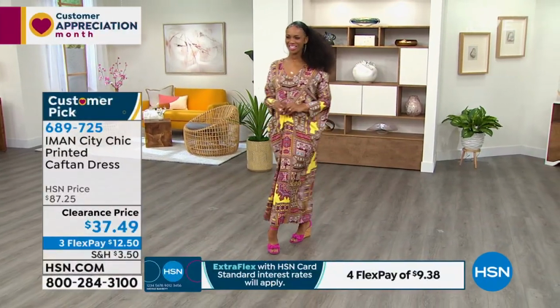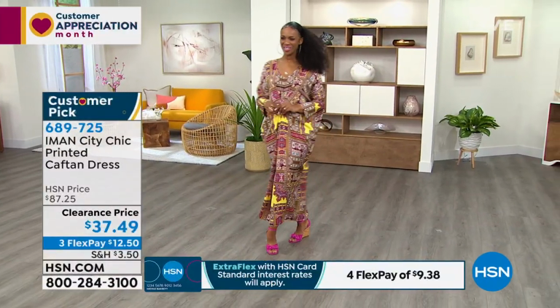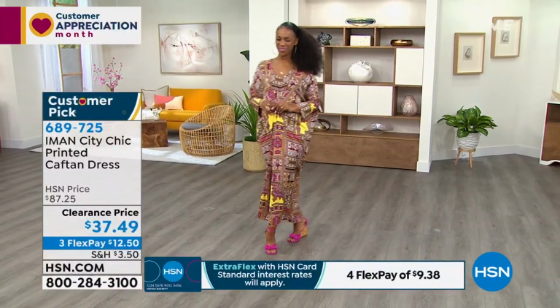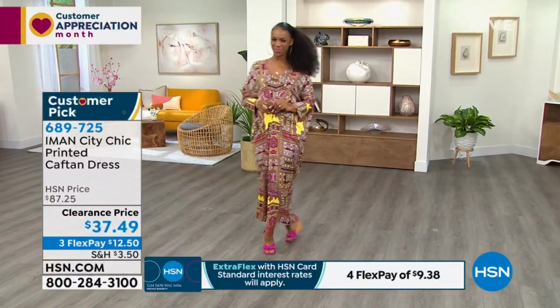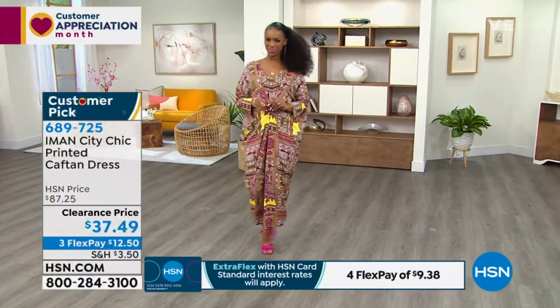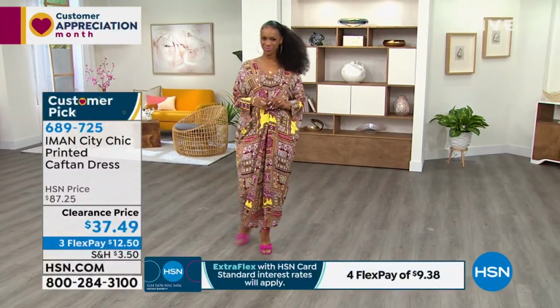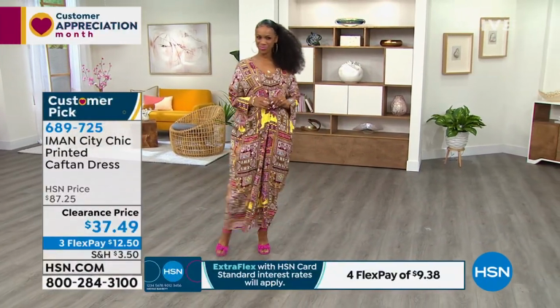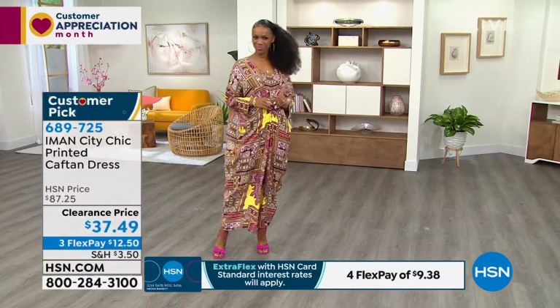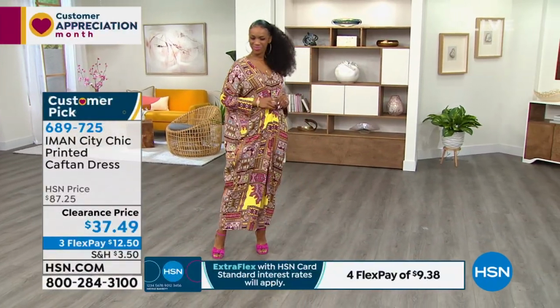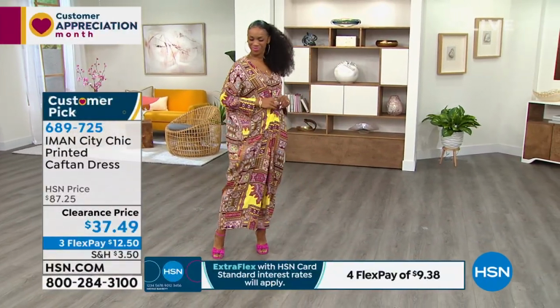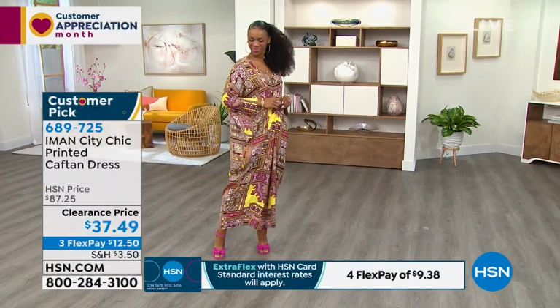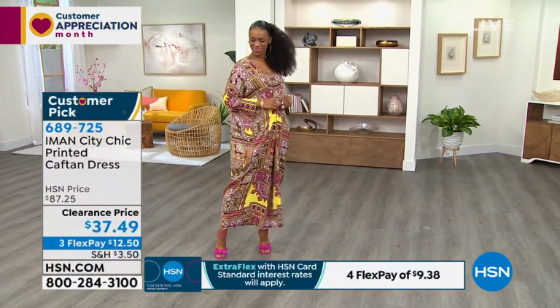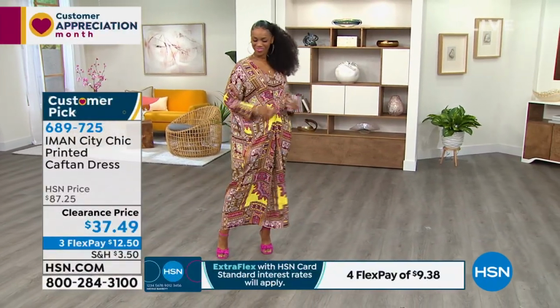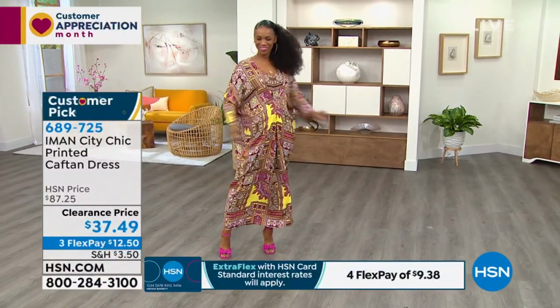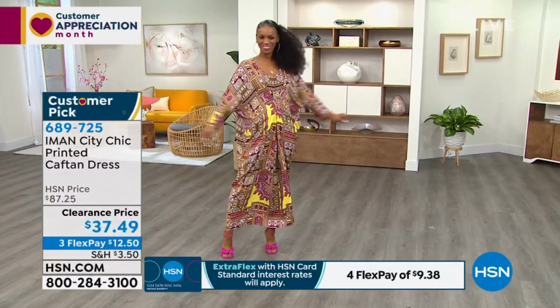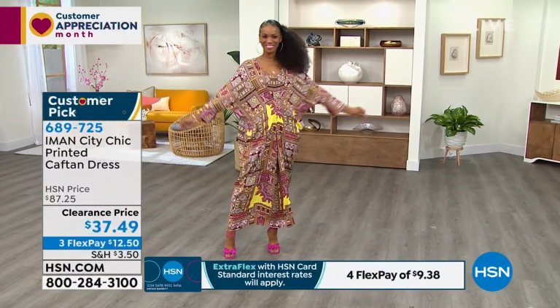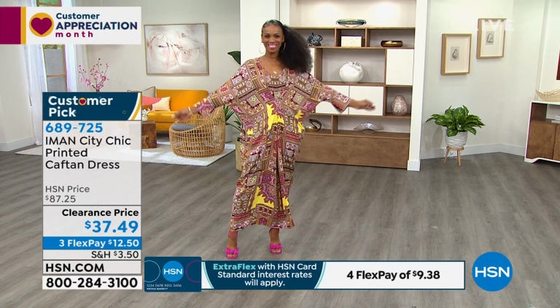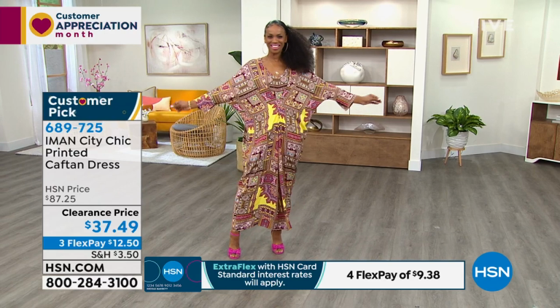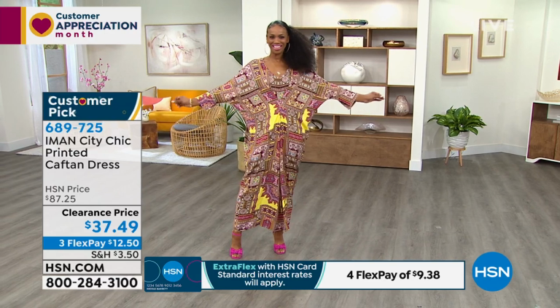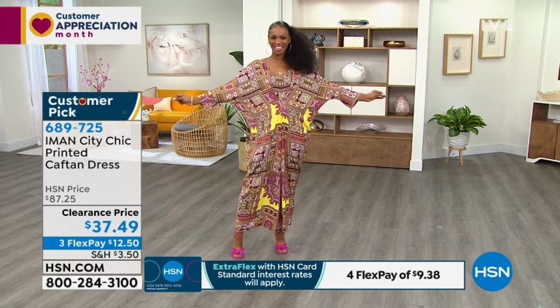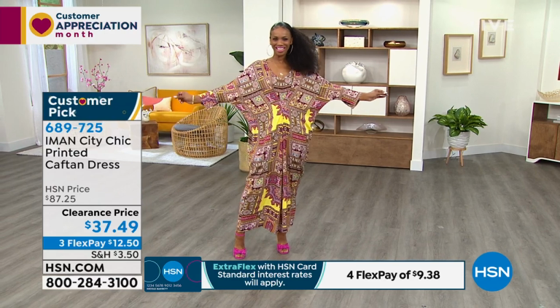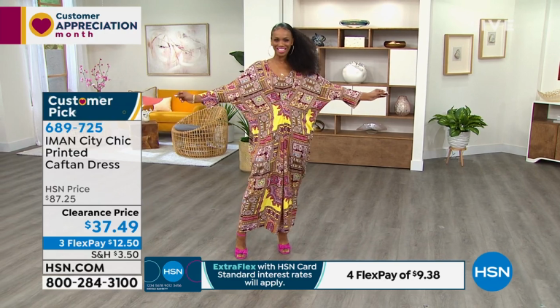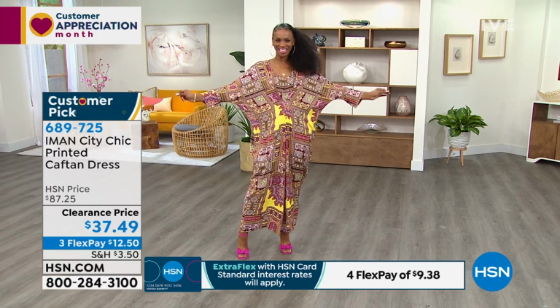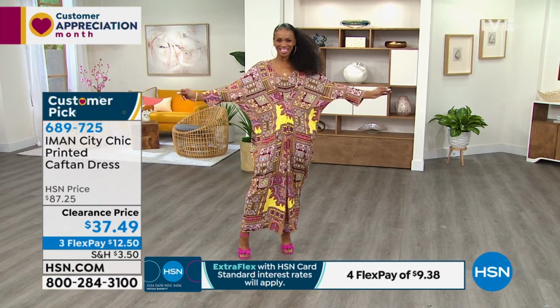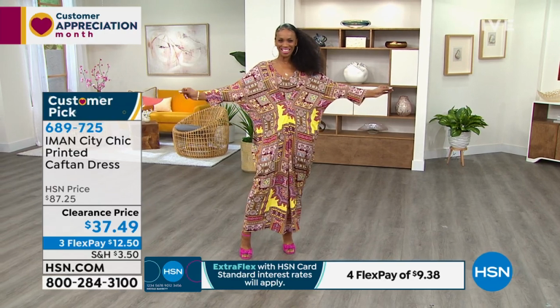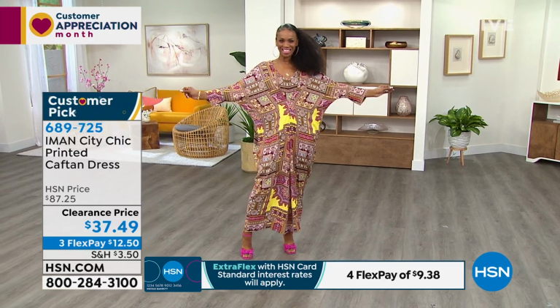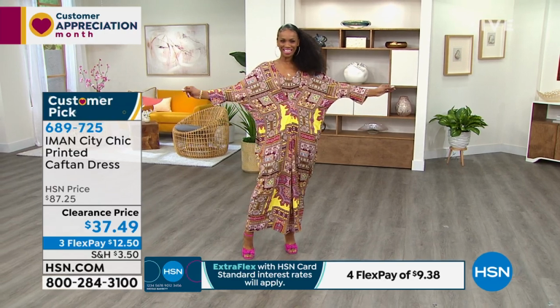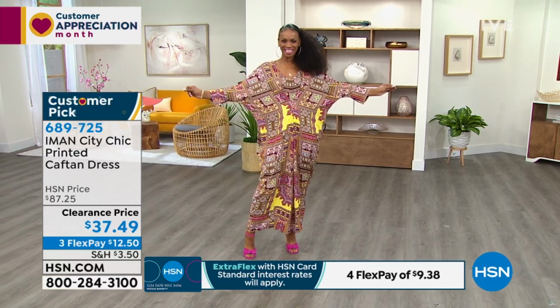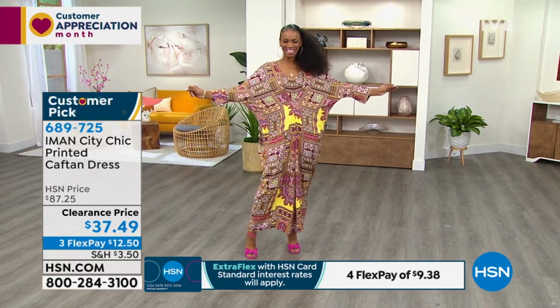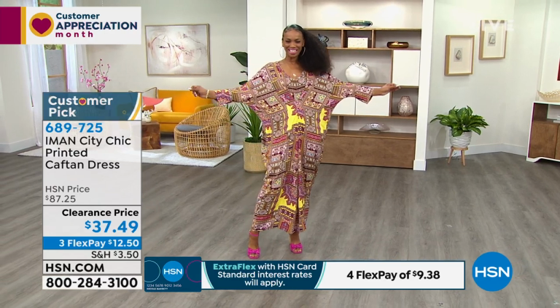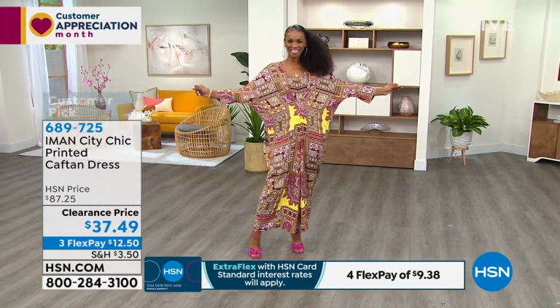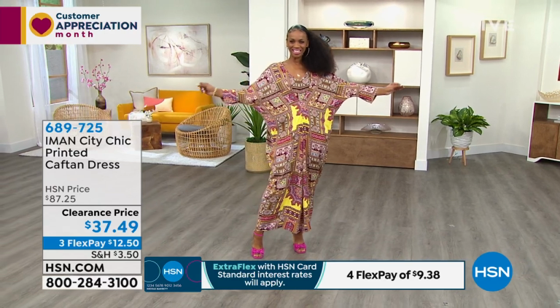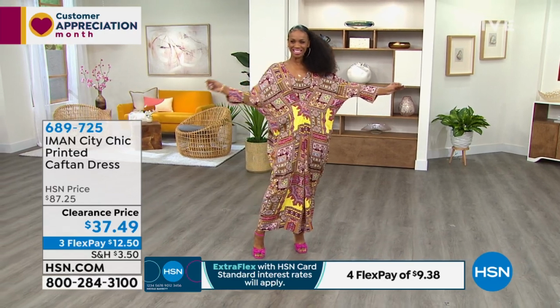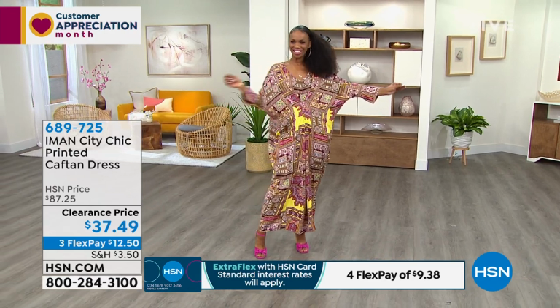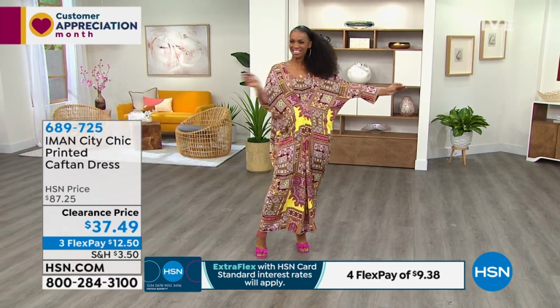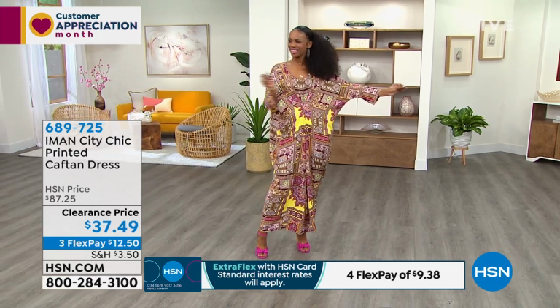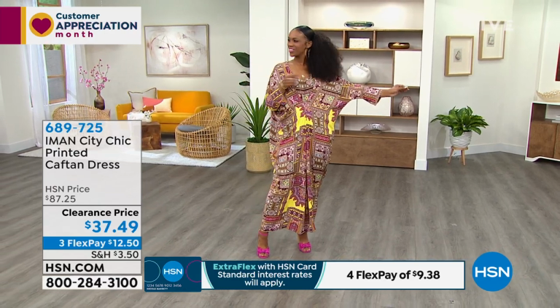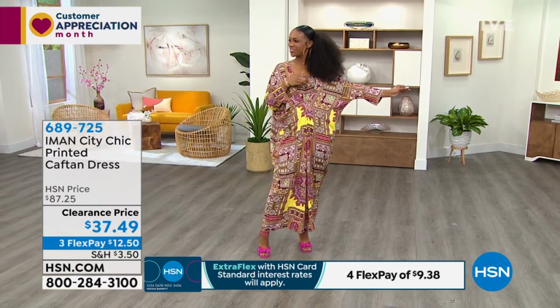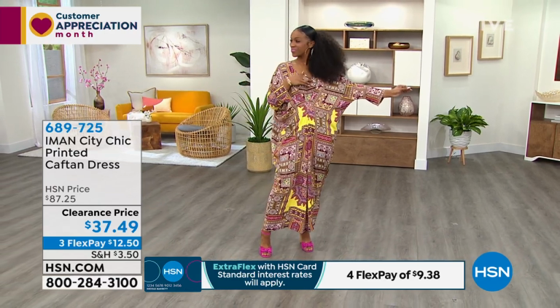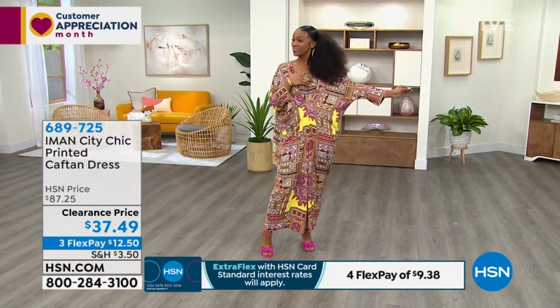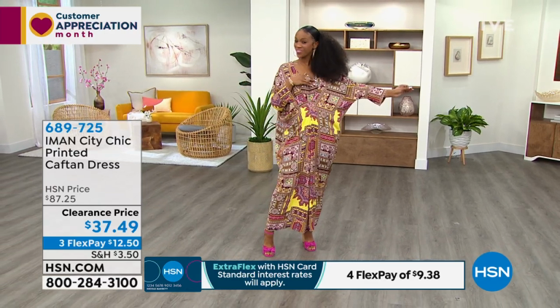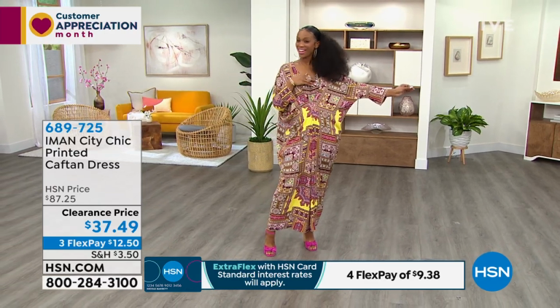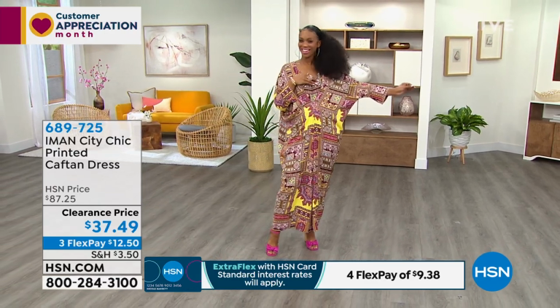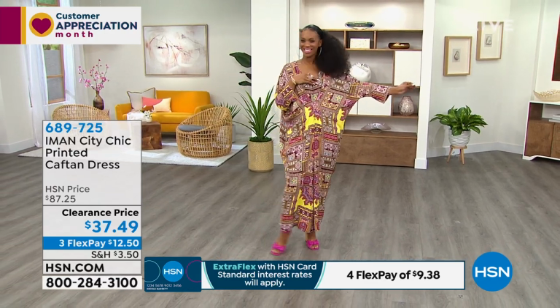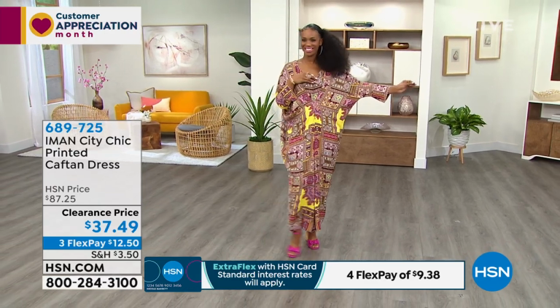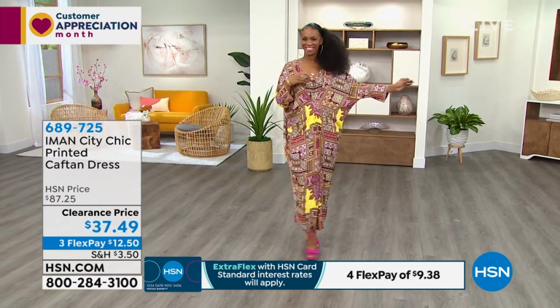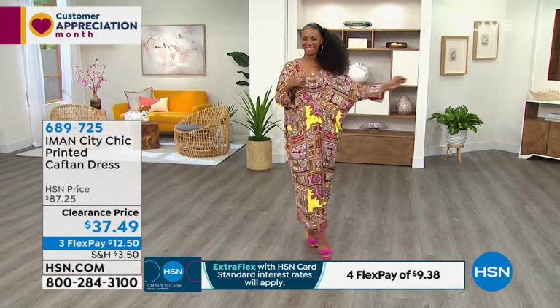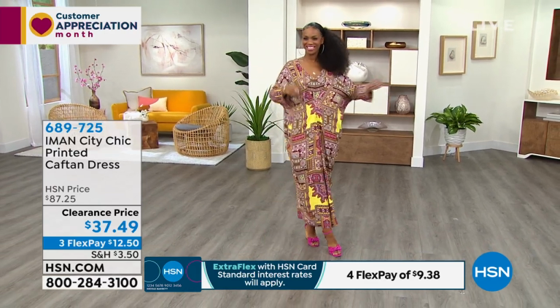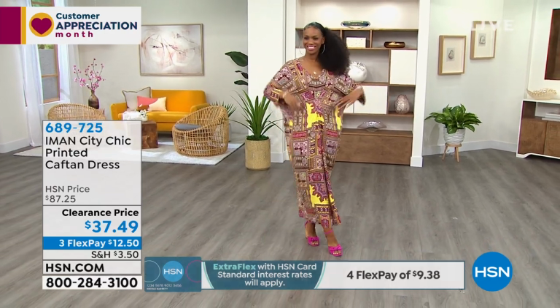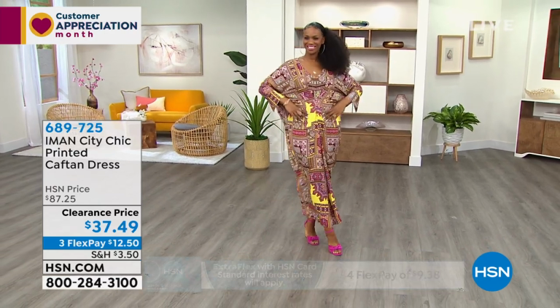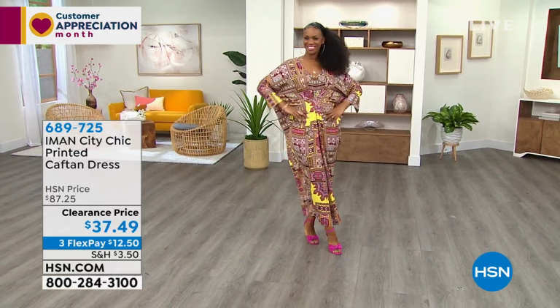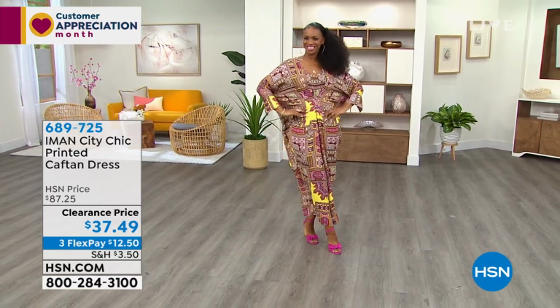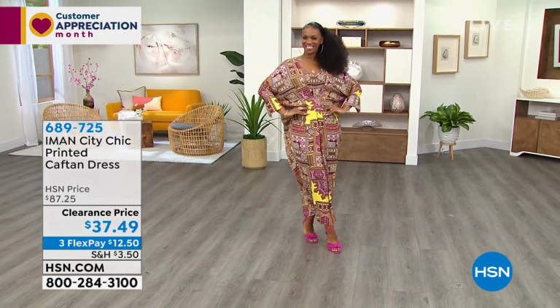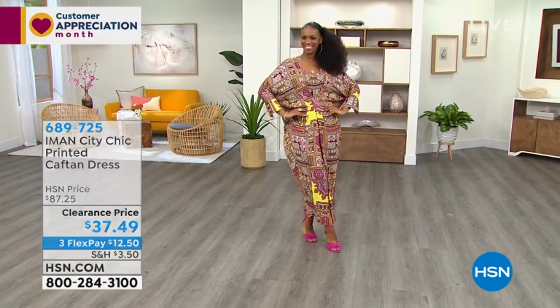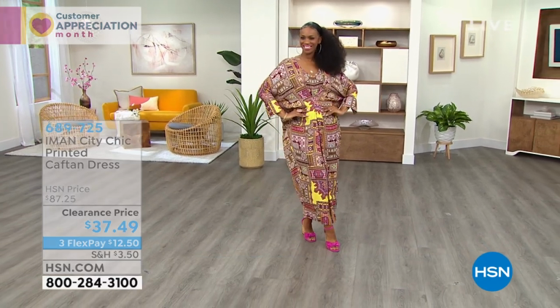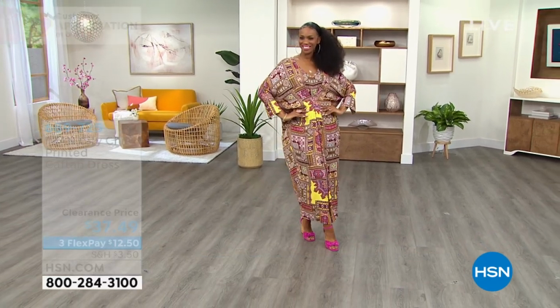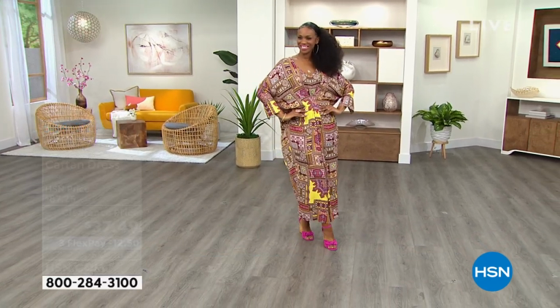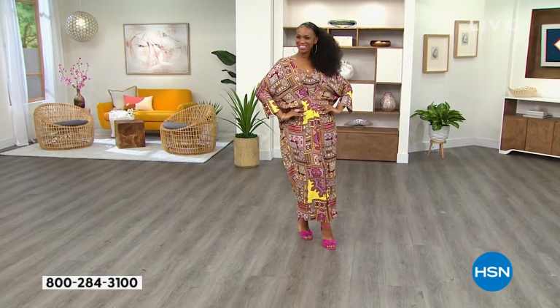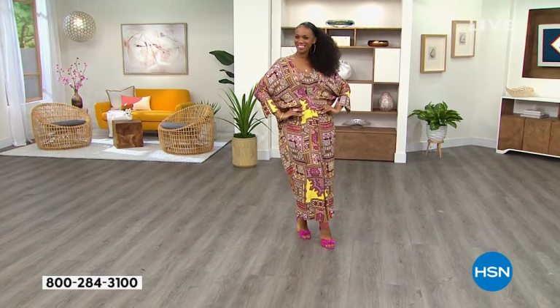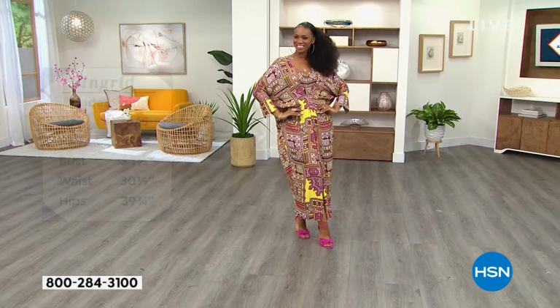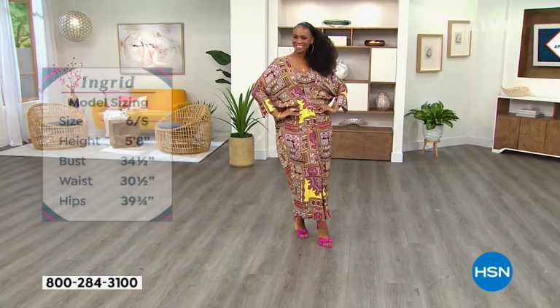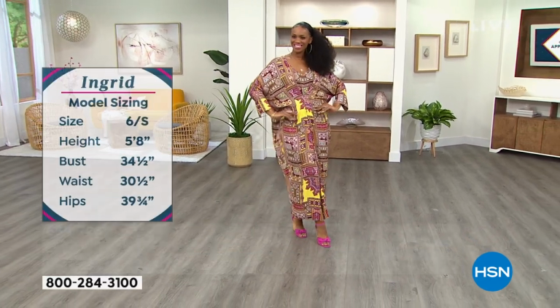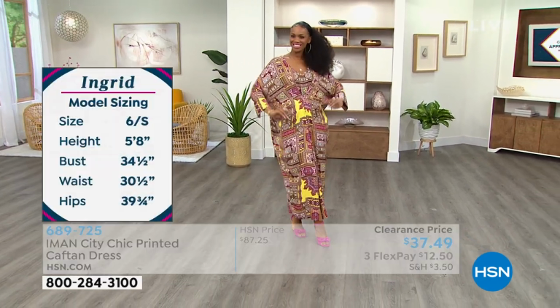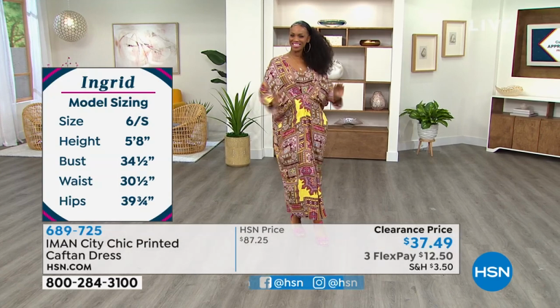Put a little high heel with it, or sandals — flat sandals work great too.